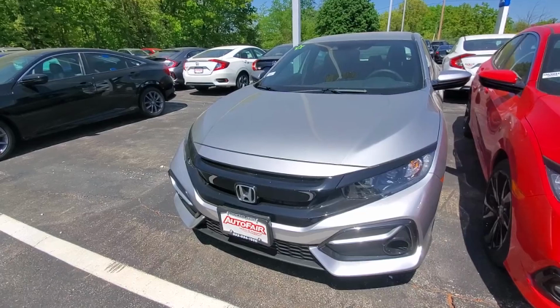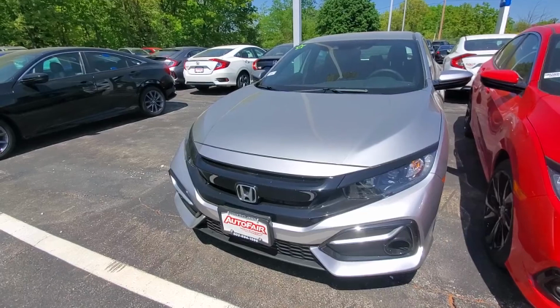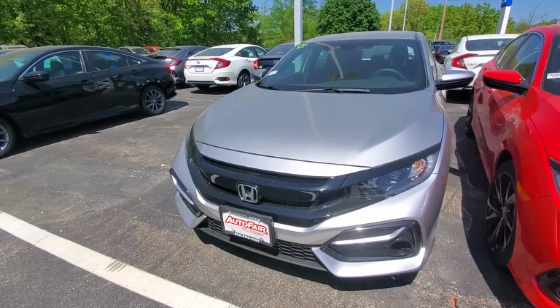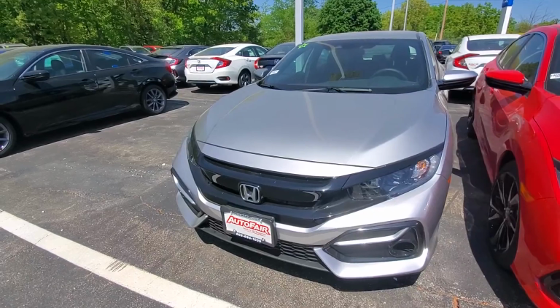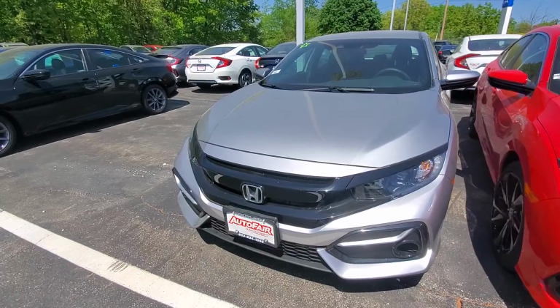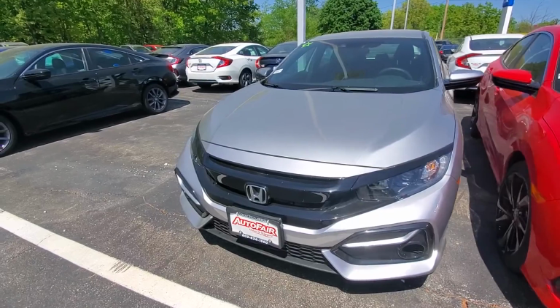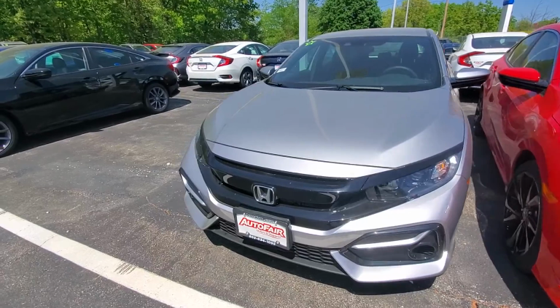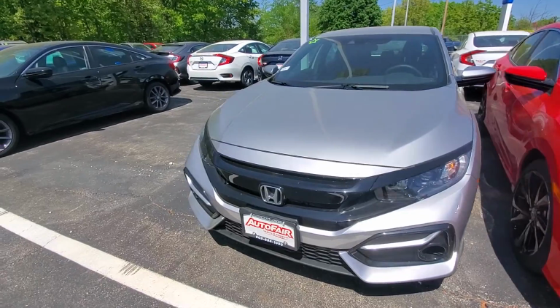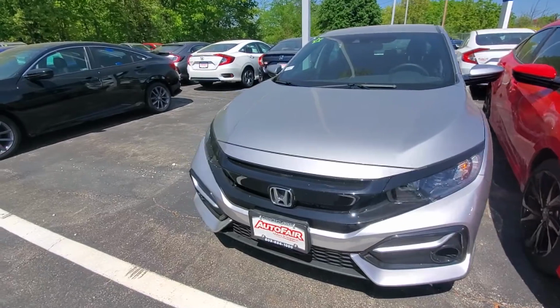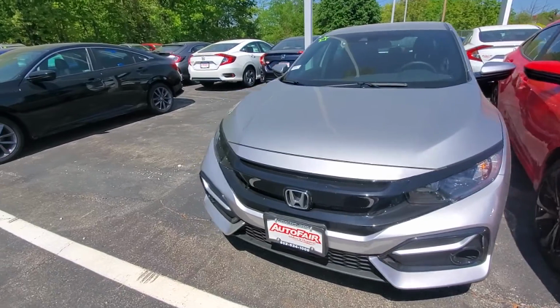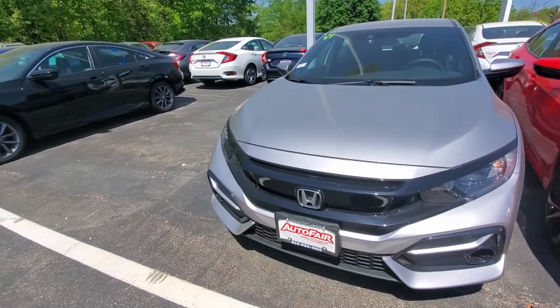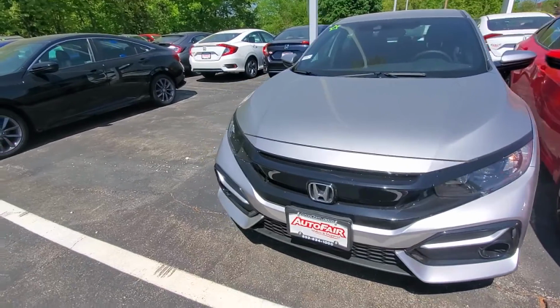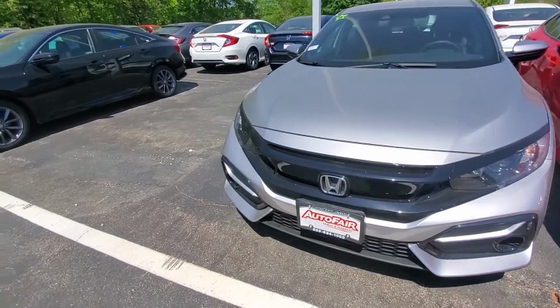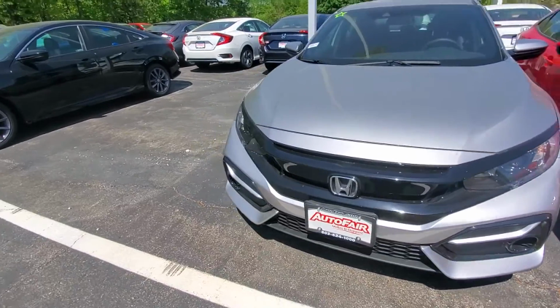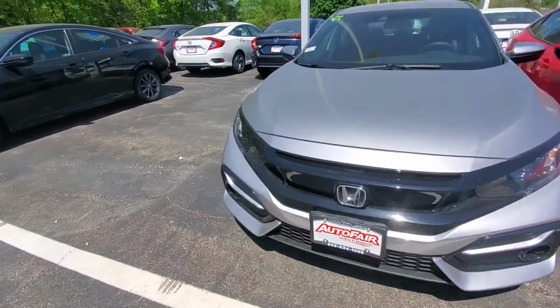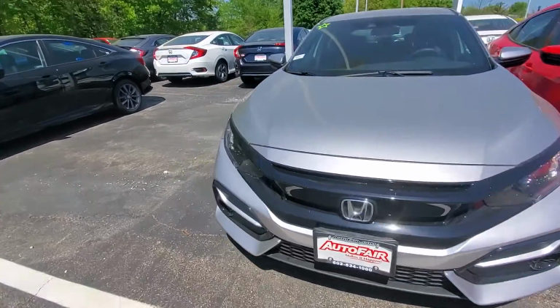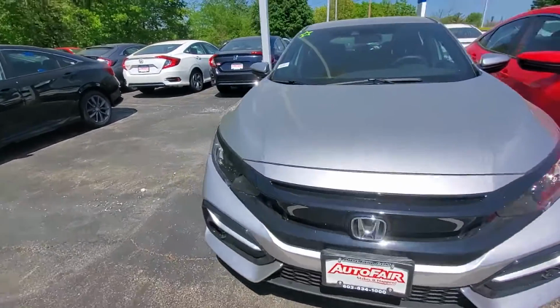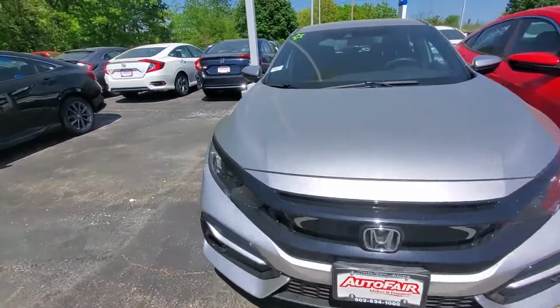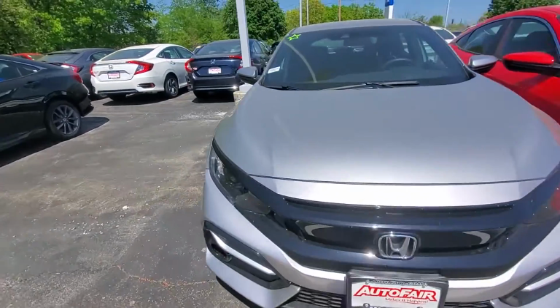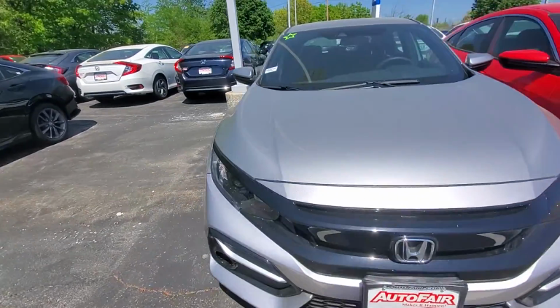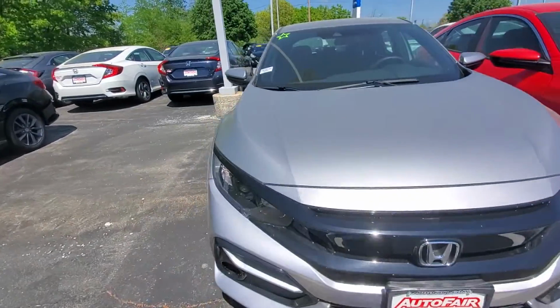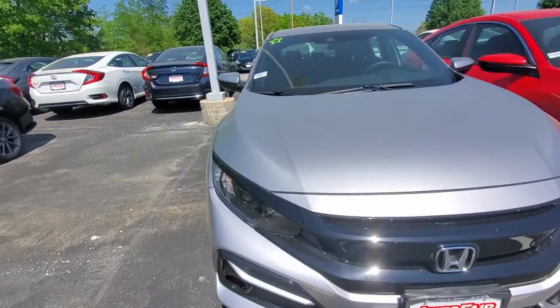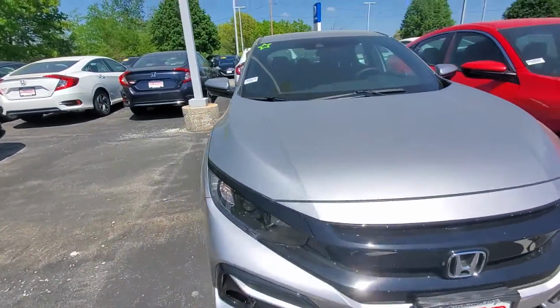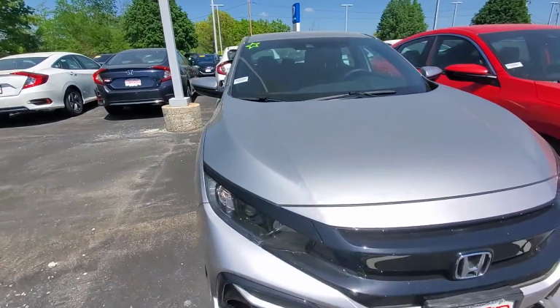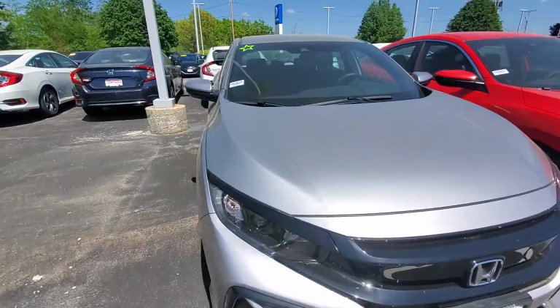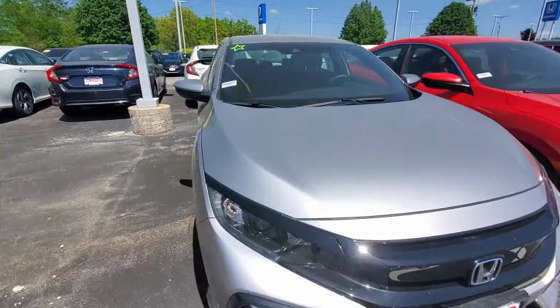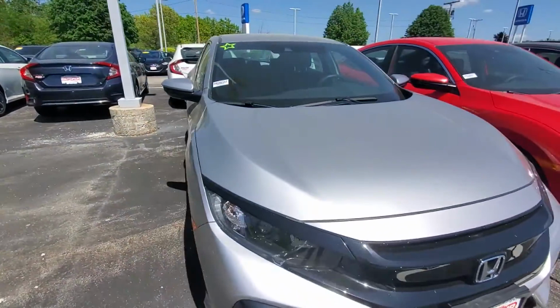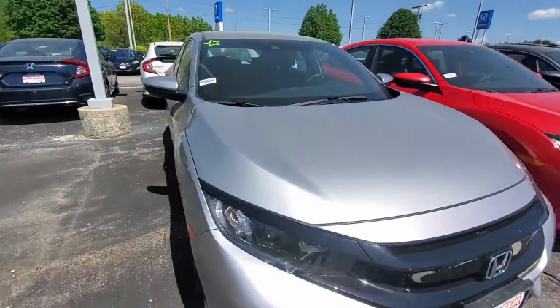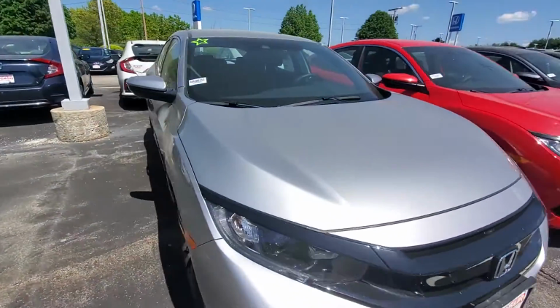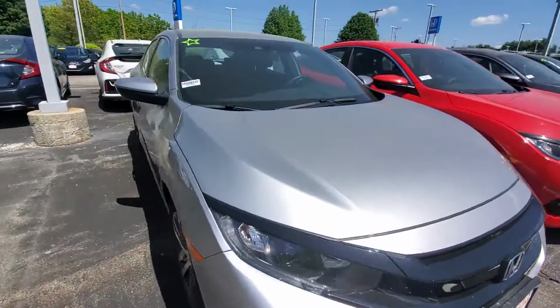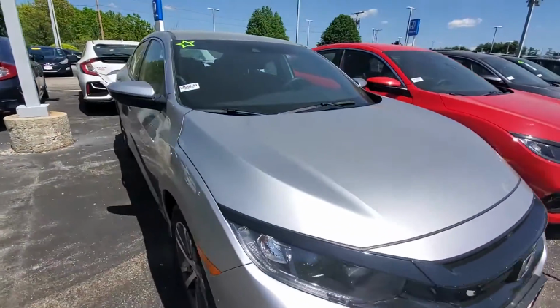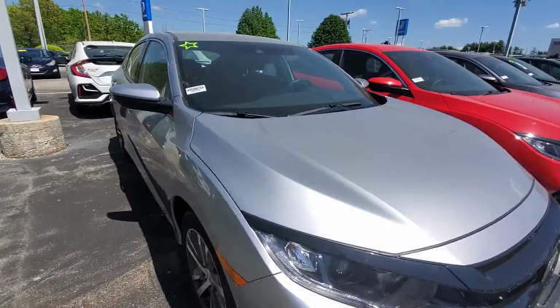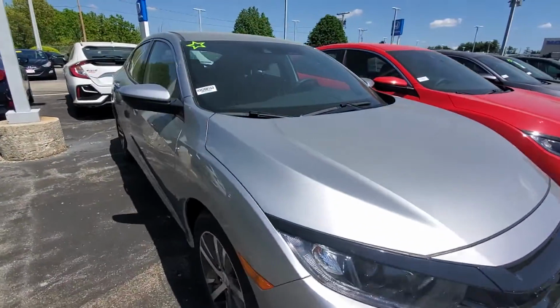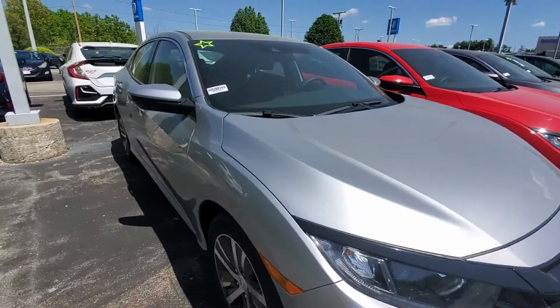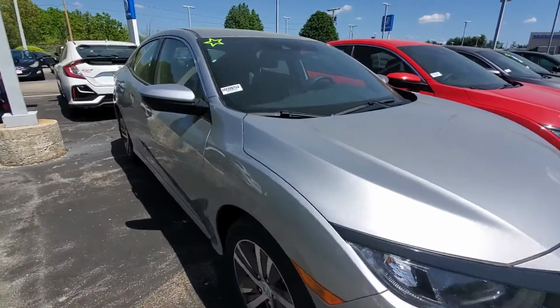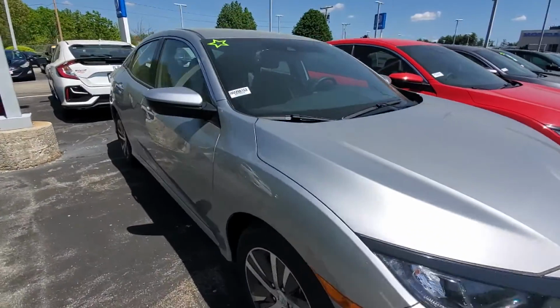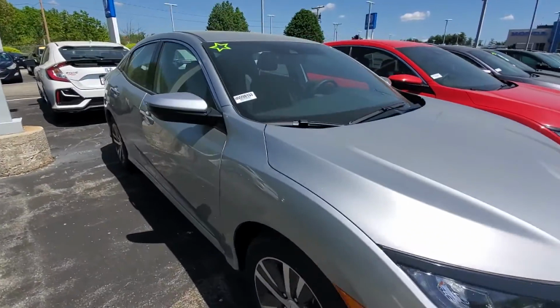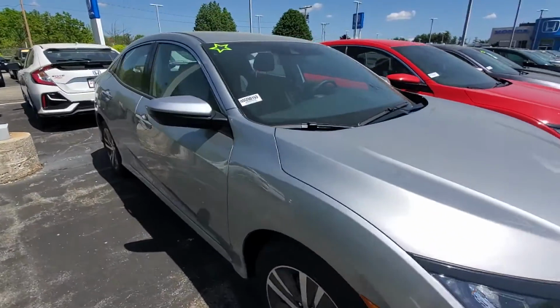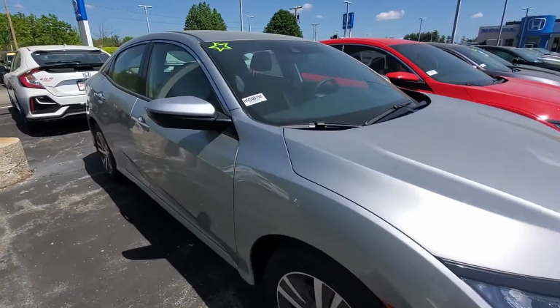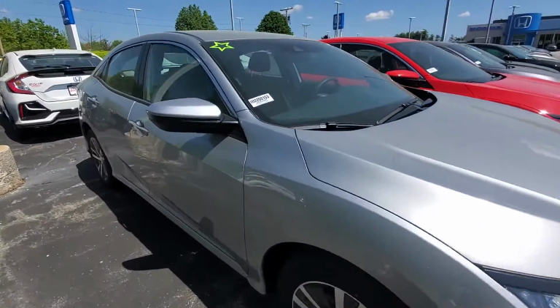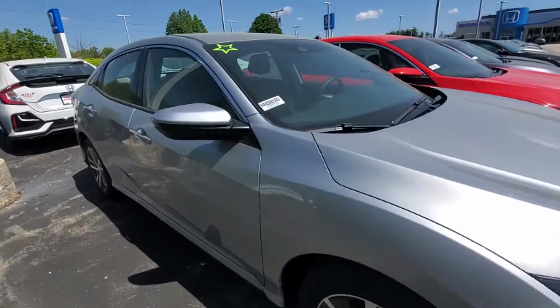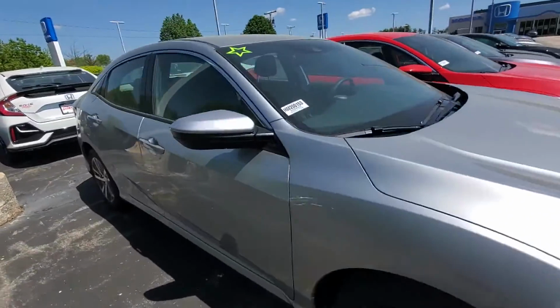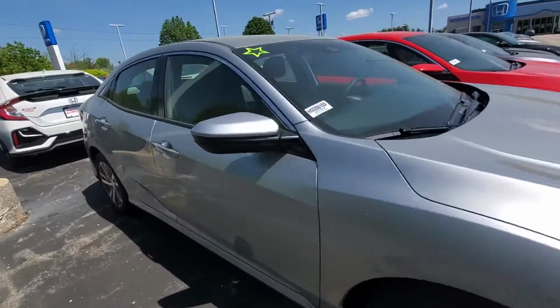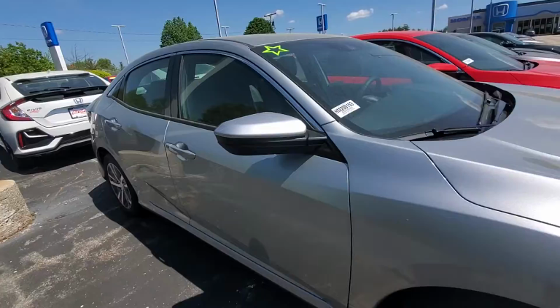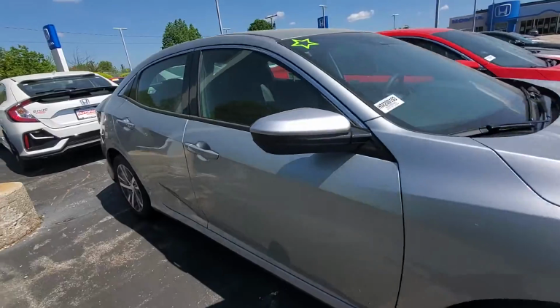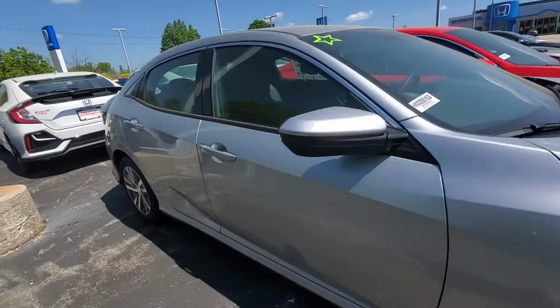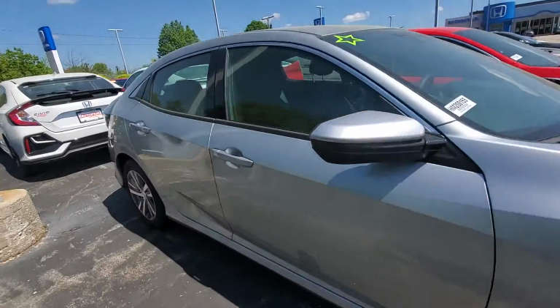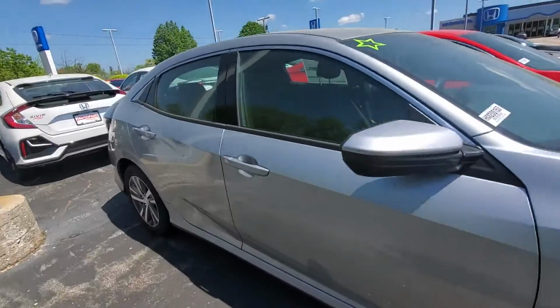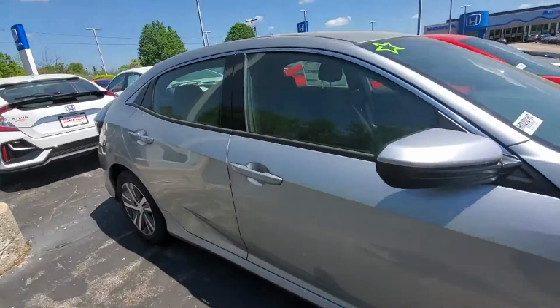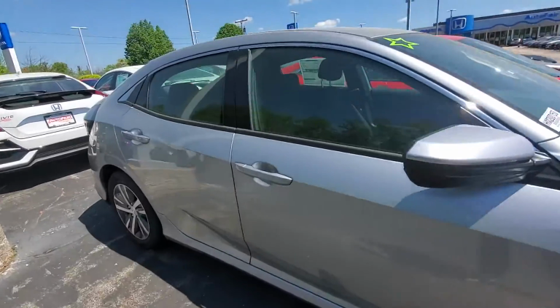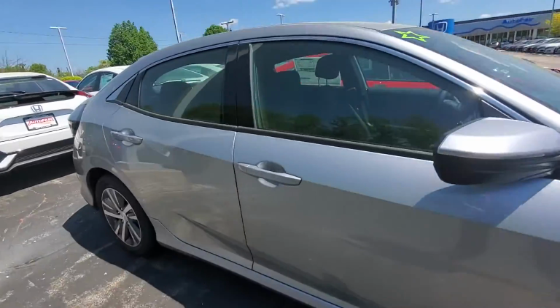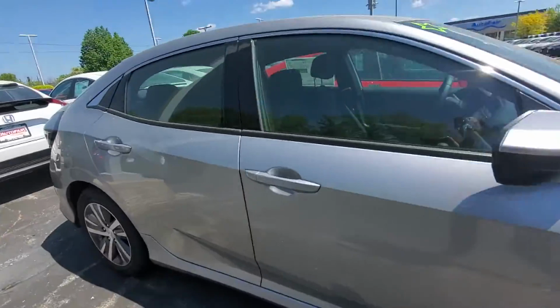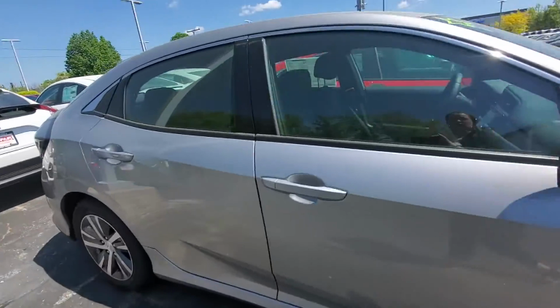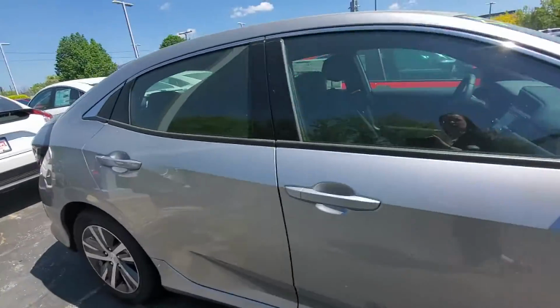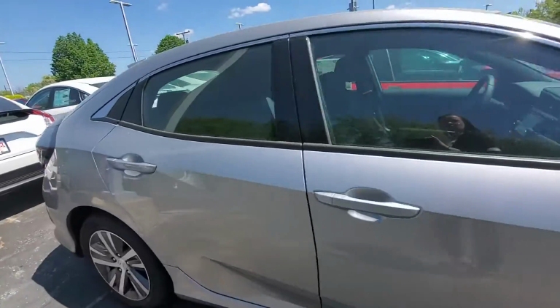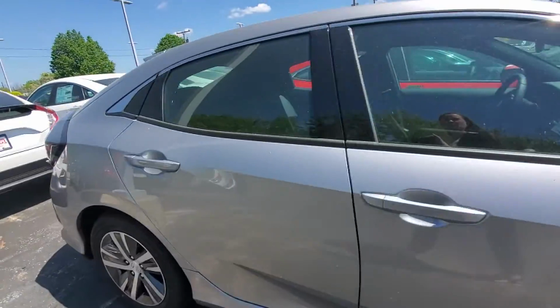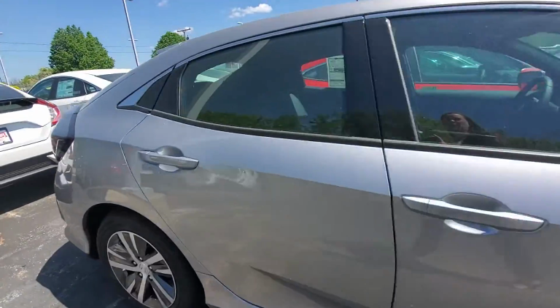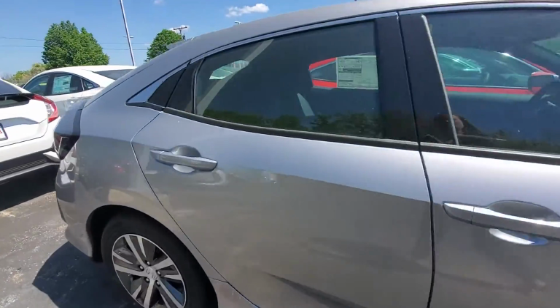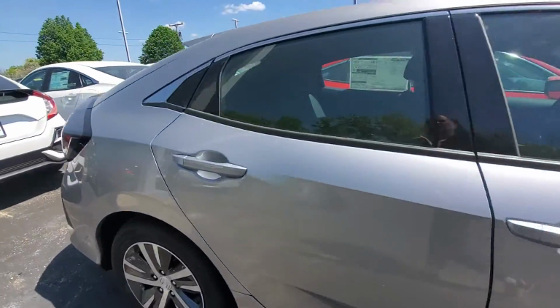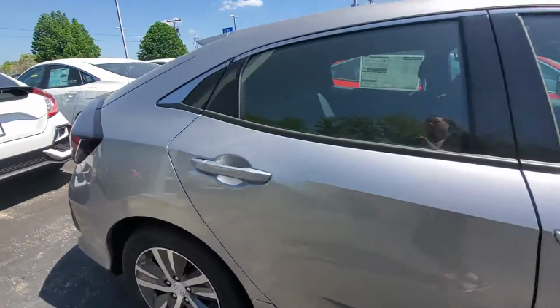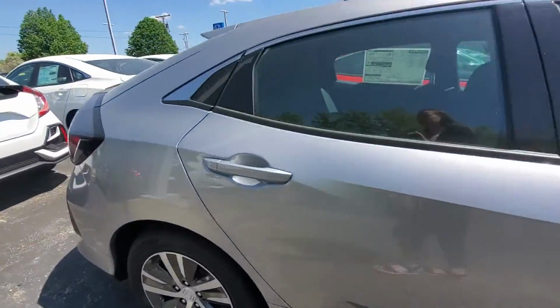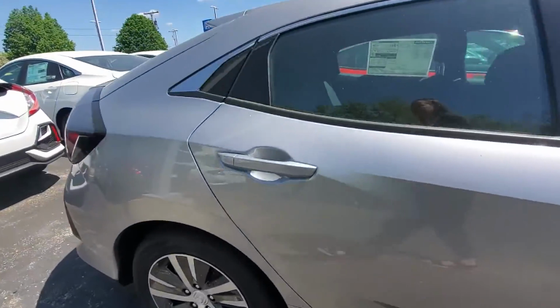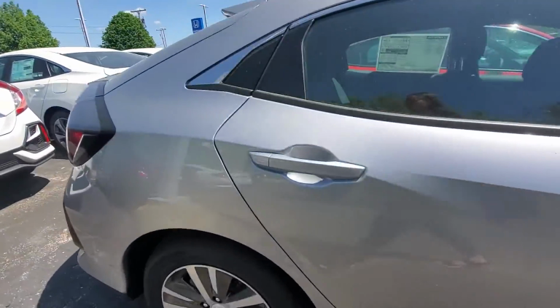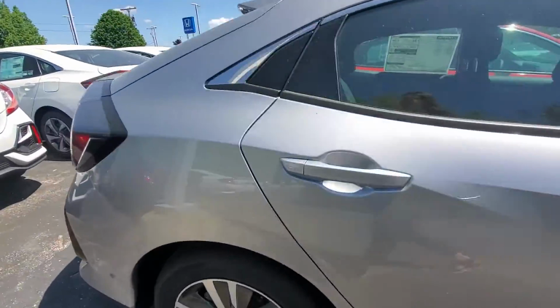Hi Matthew, this is Alex over at Autofair Honda. I just want to send you a quick walk-around video of the 2020 Honda Civic that you inquired about online.